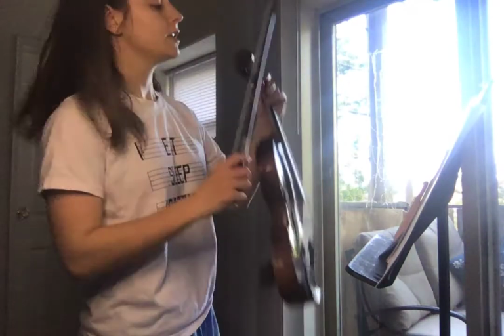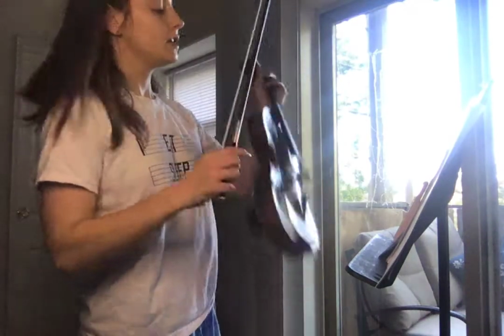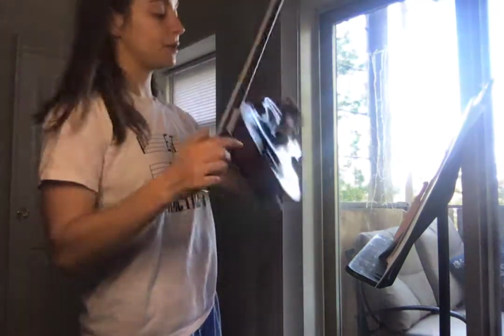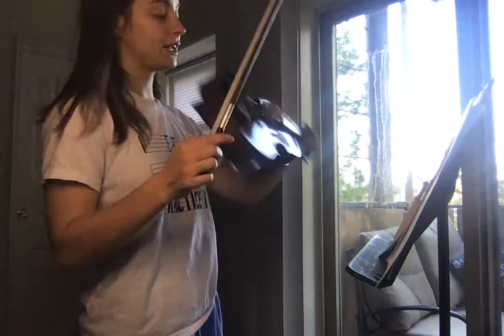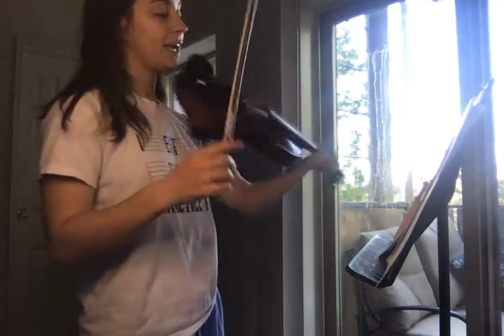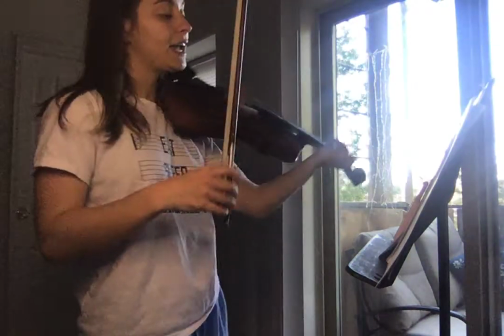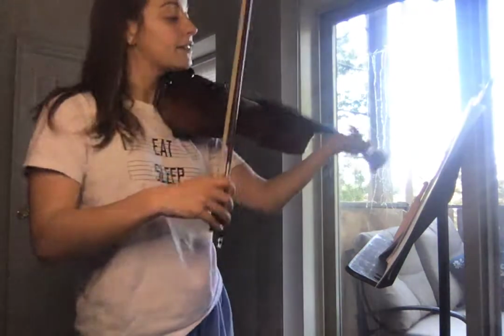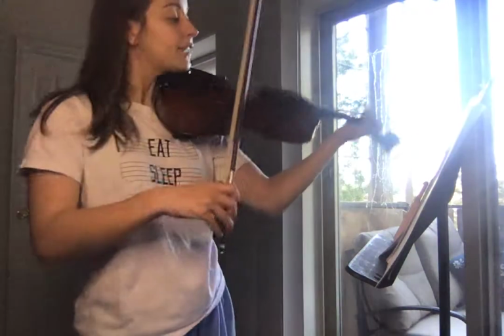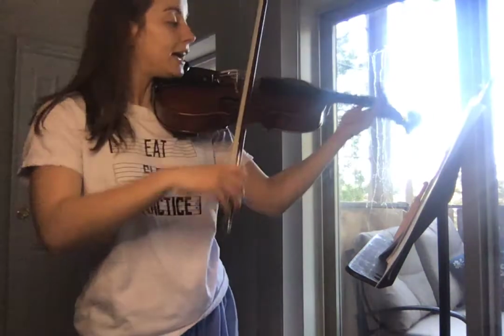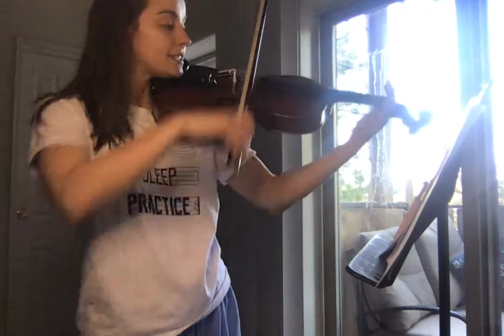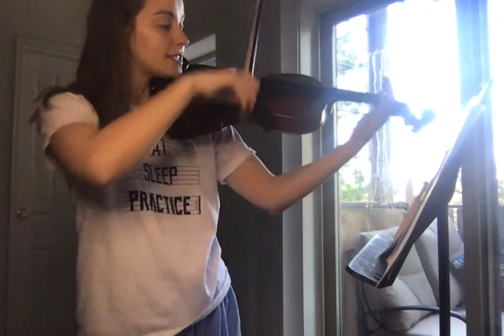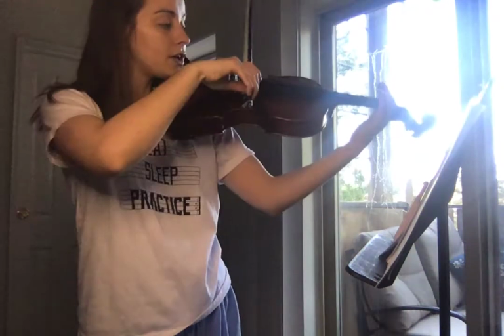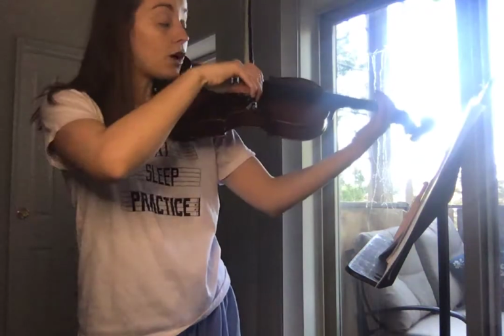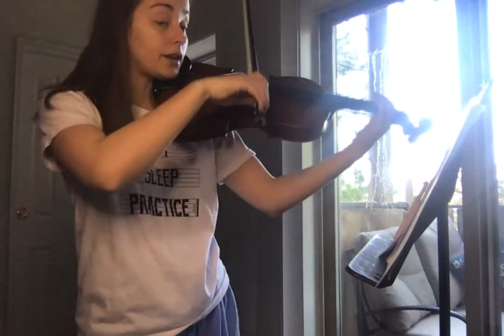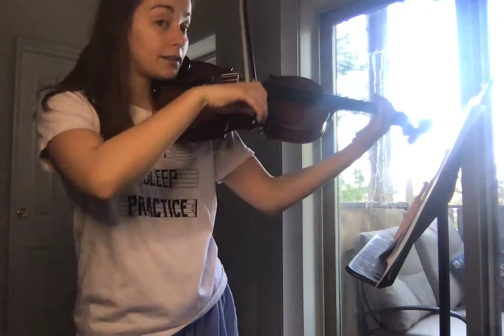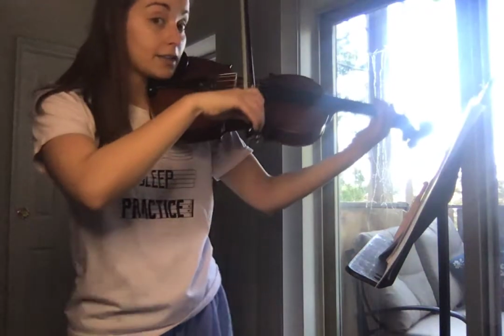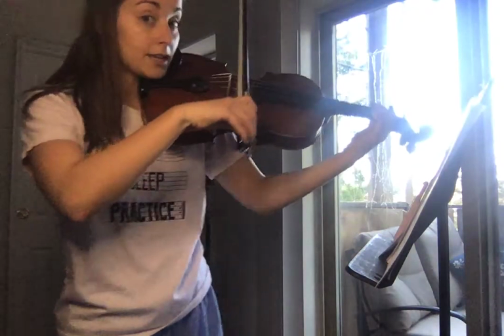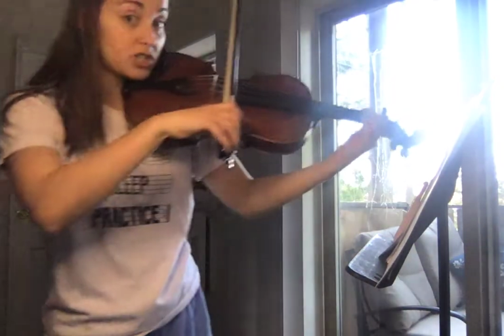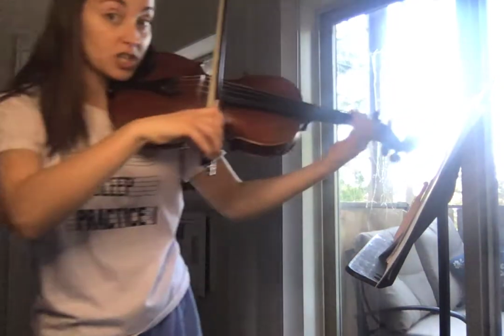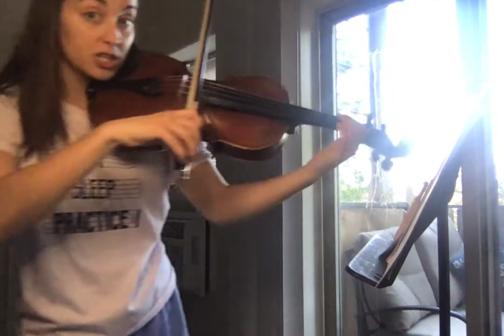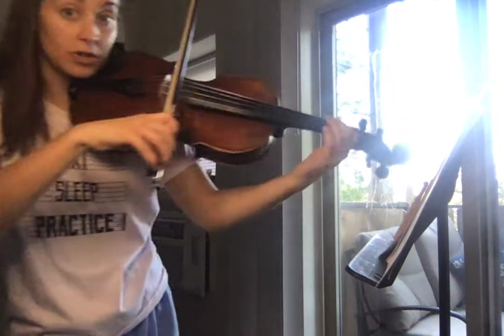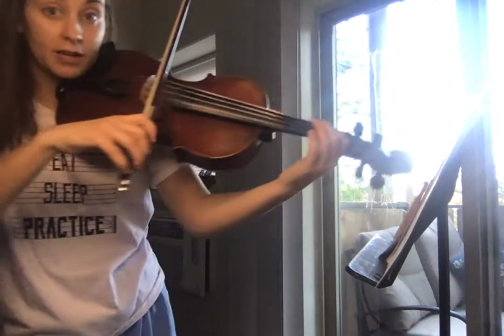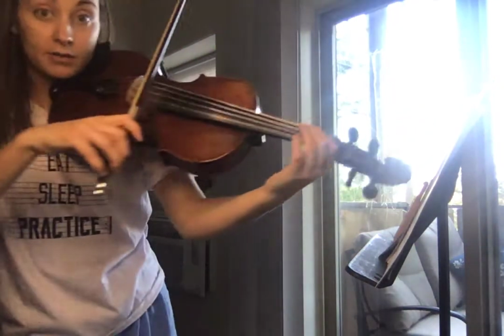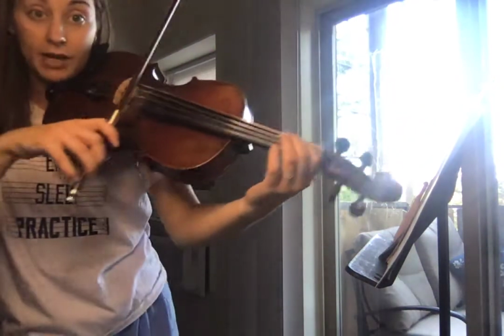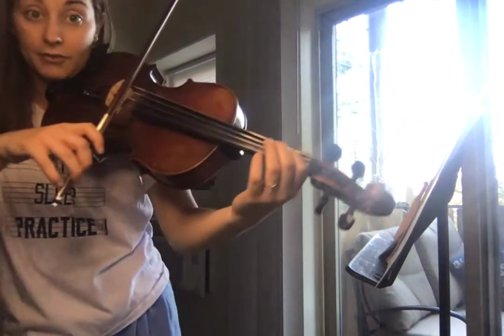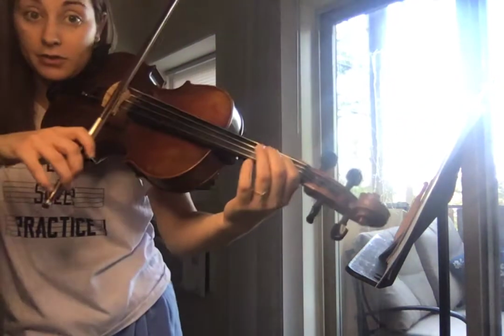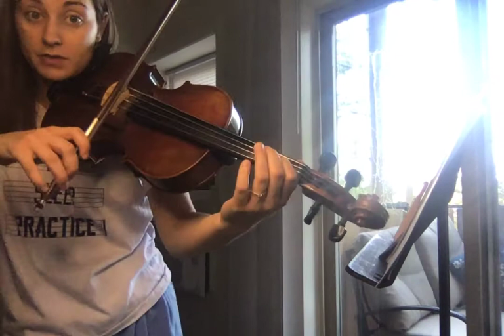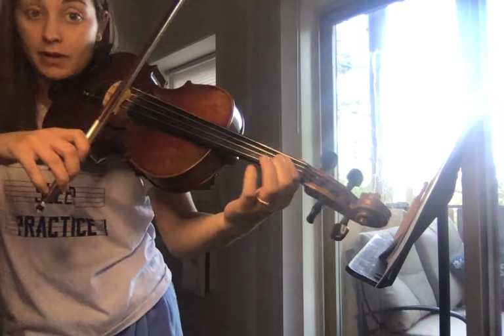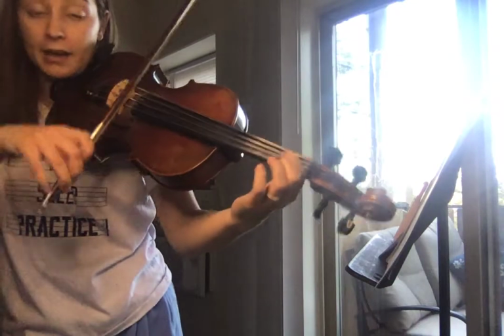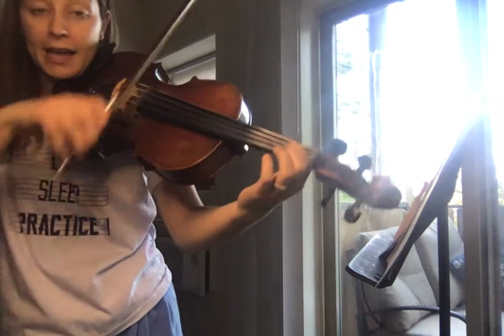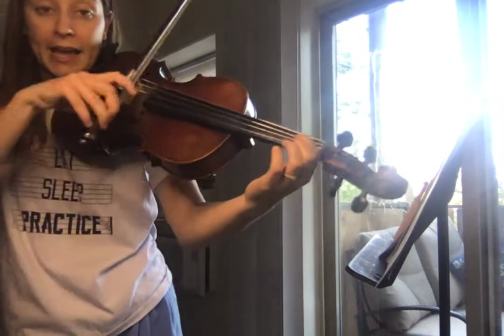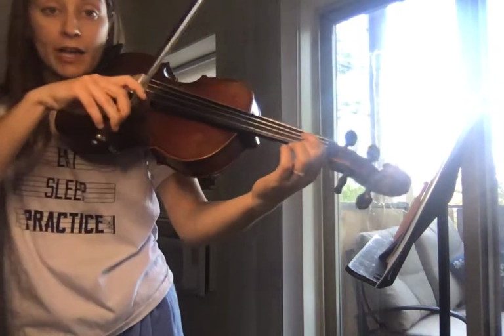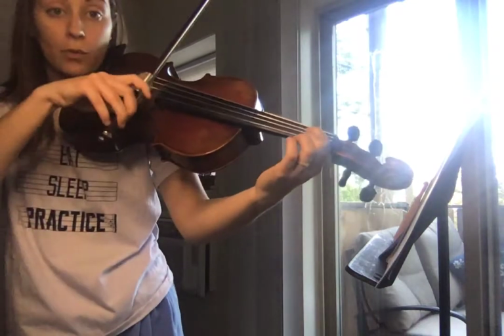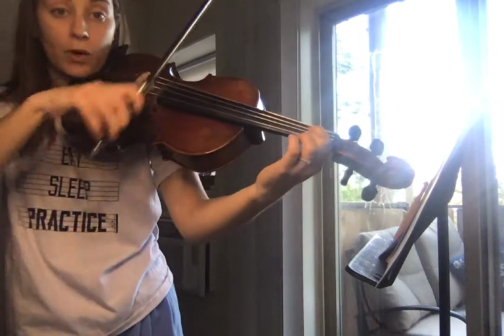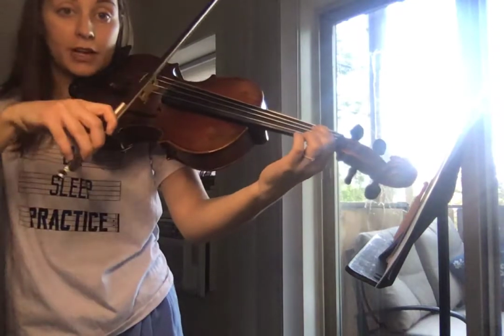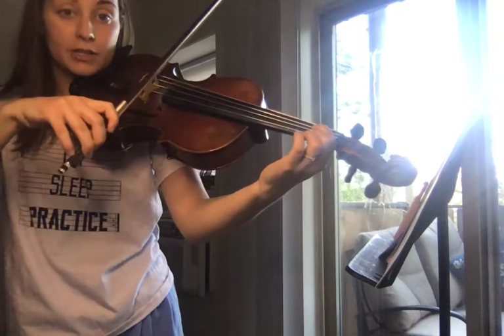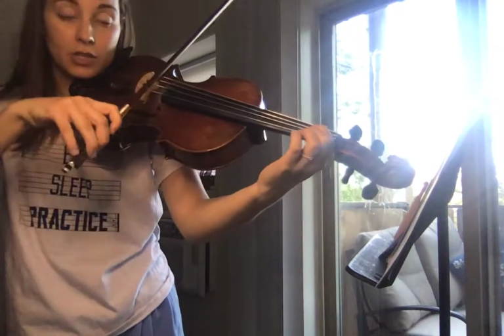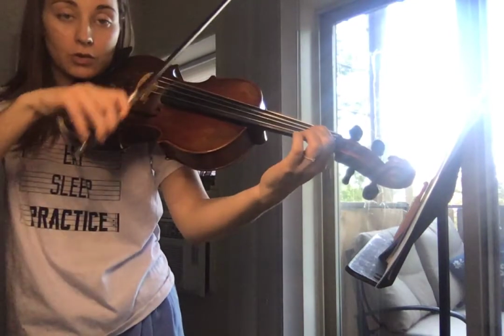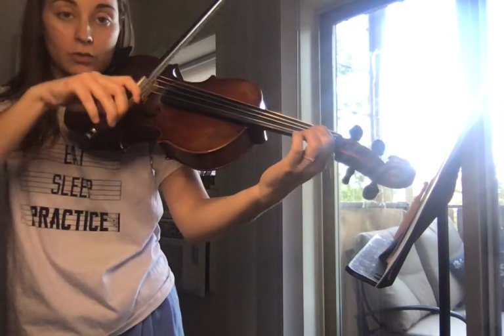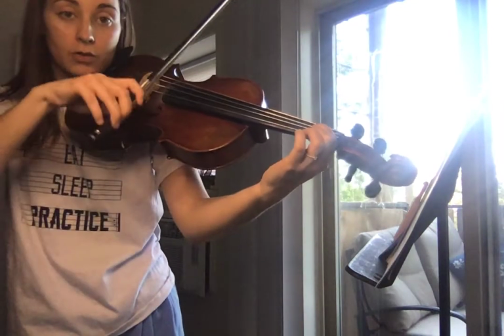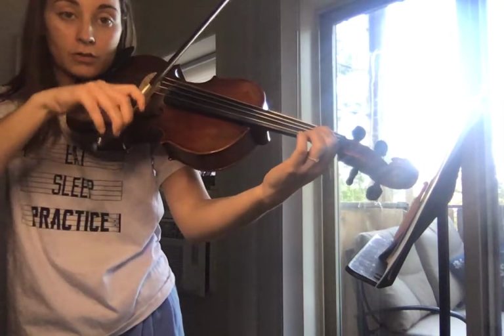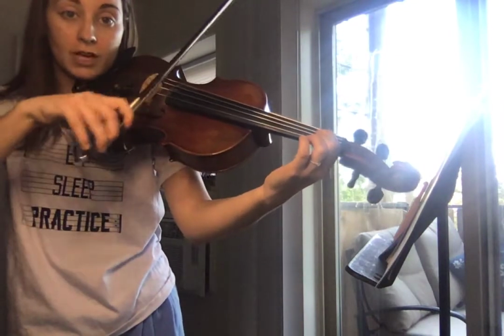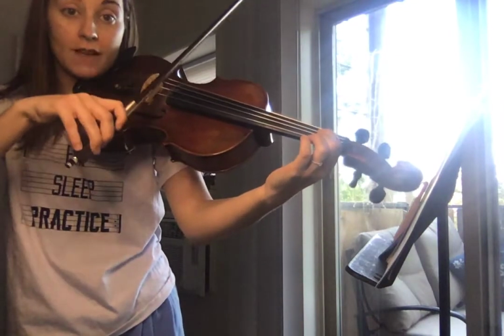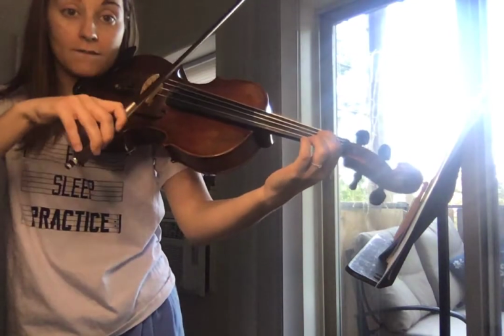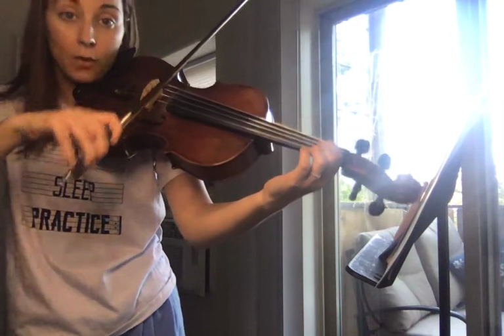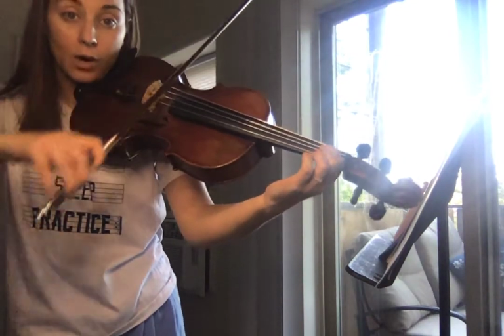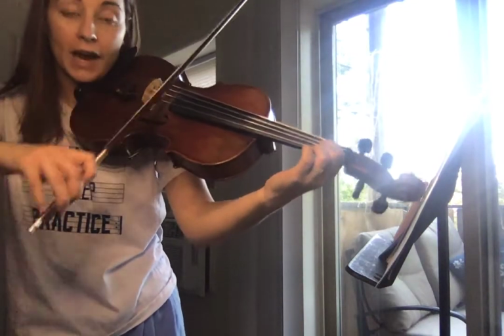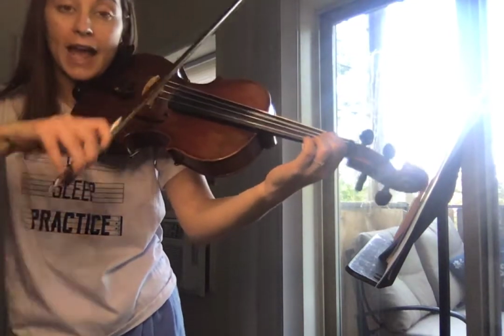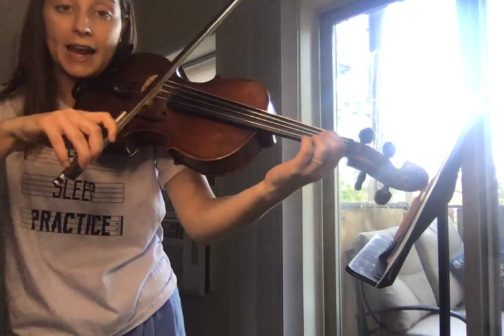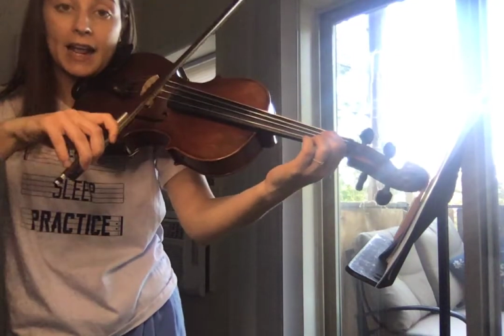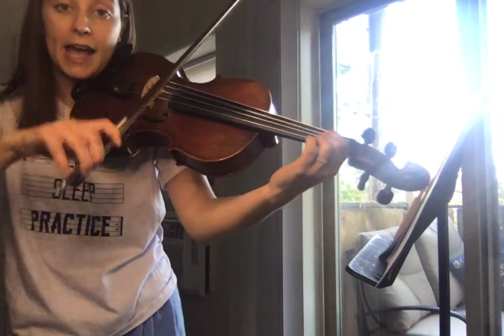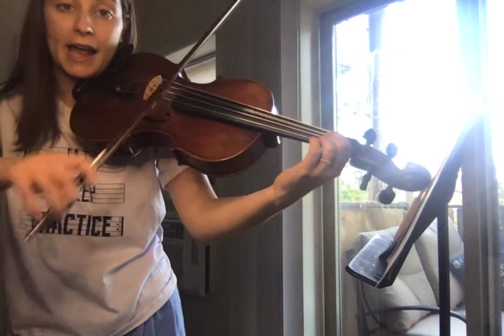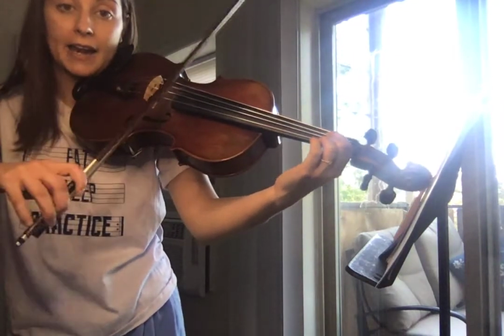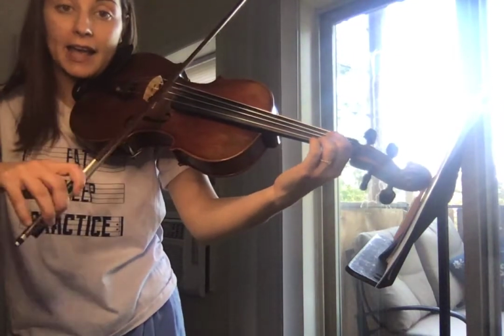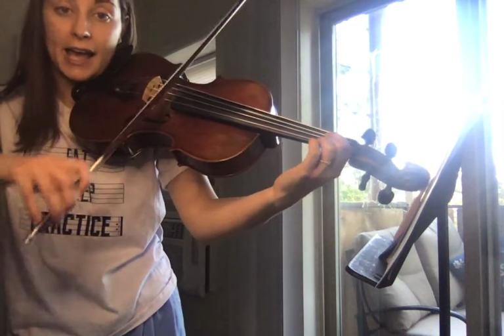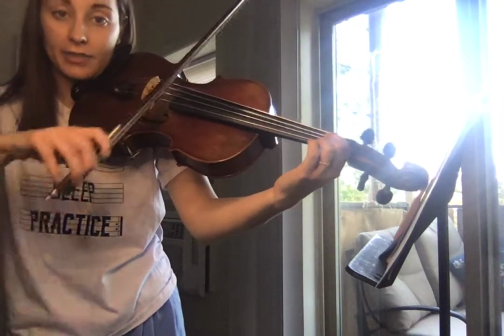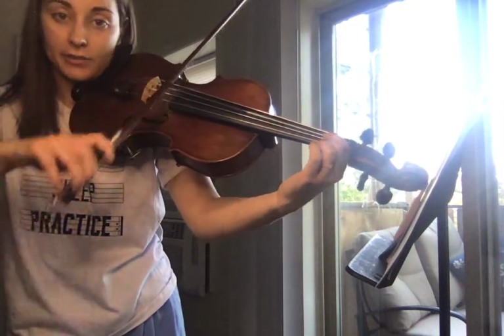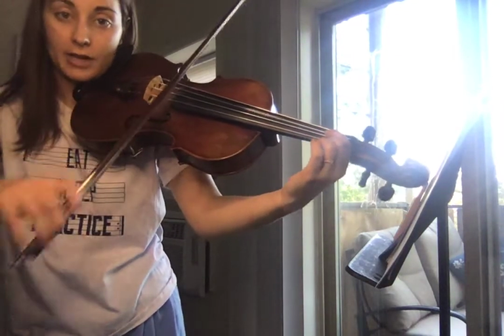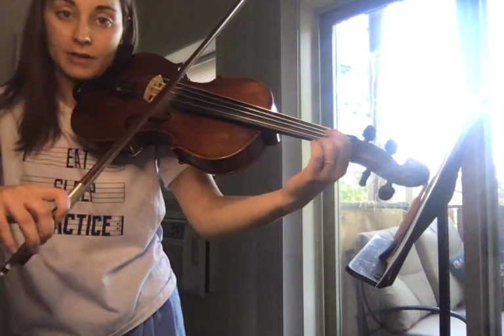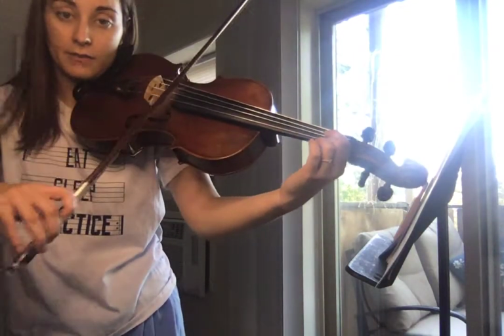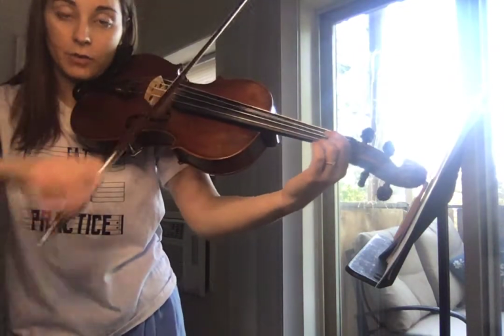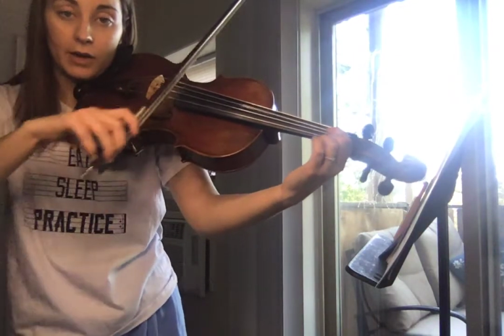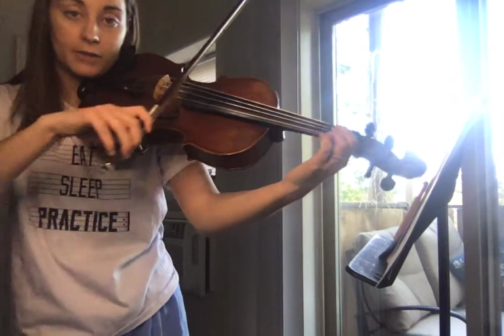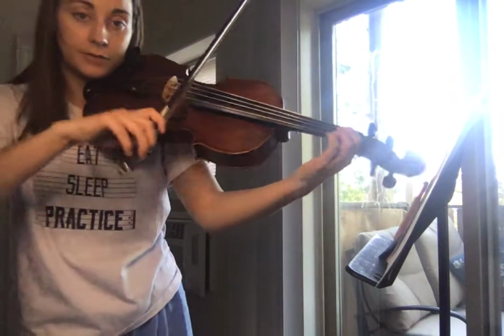That's on the G string, right? First finger, A. 1, 2, 3, 4, and, and, and, and 3, 4, G.